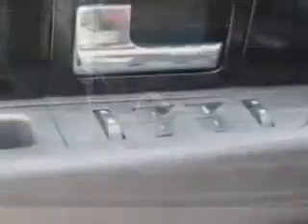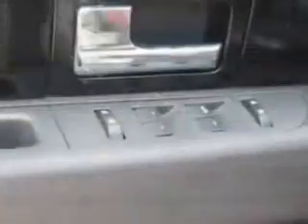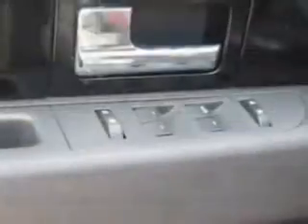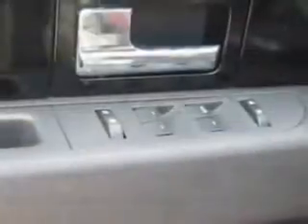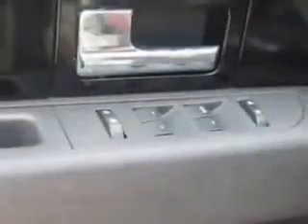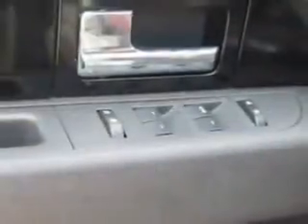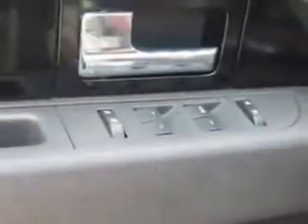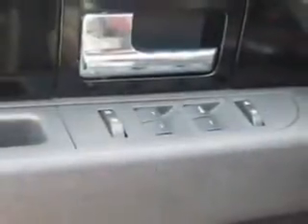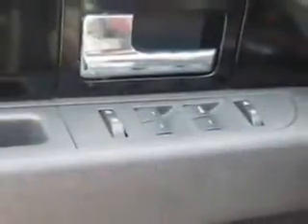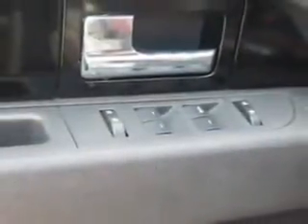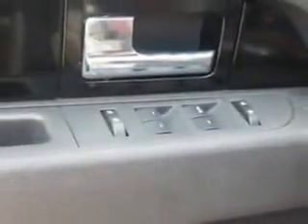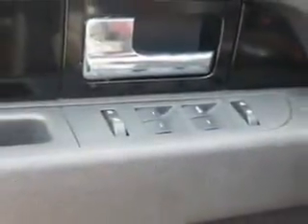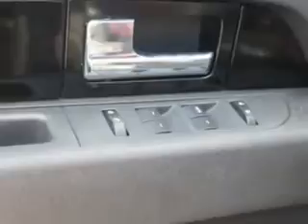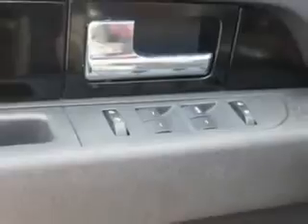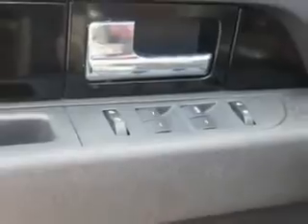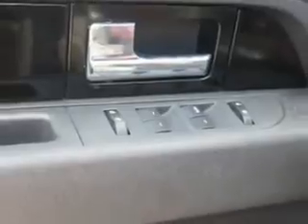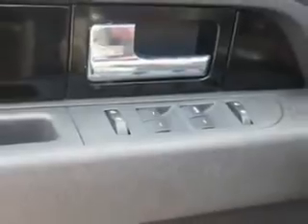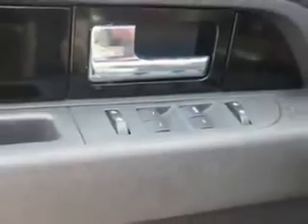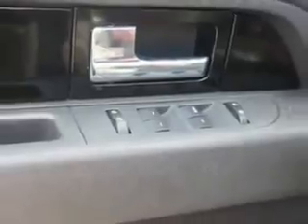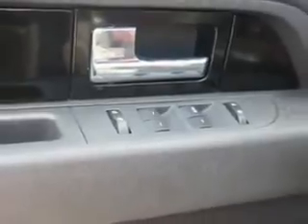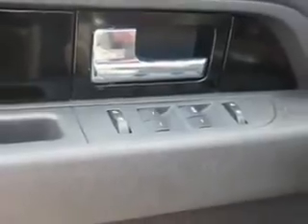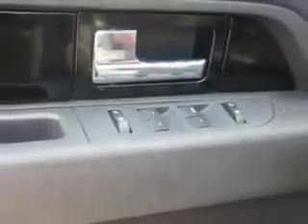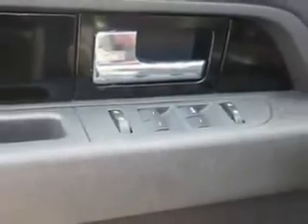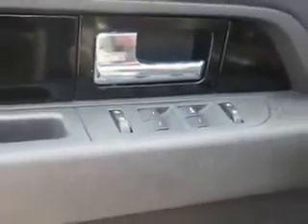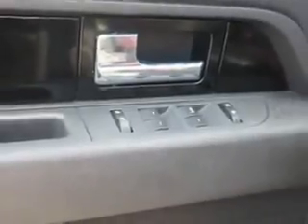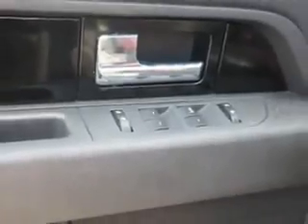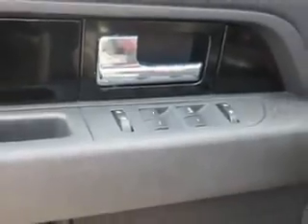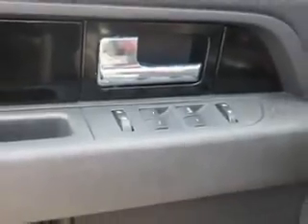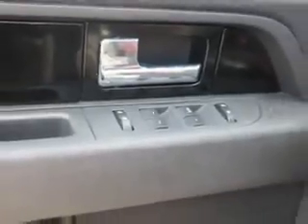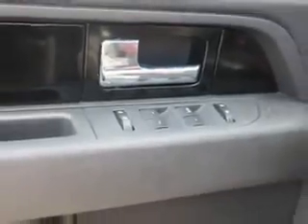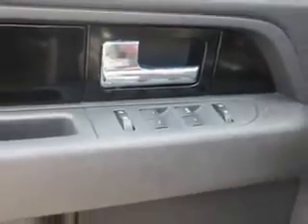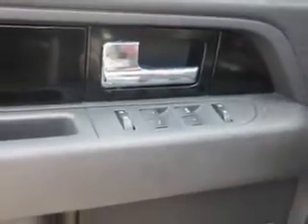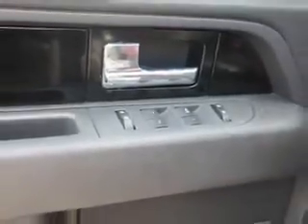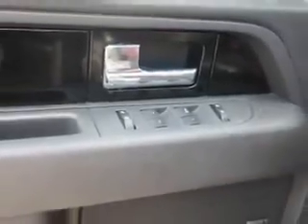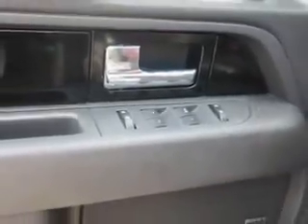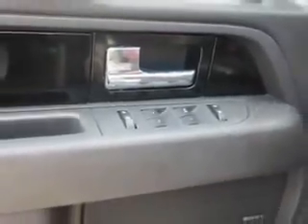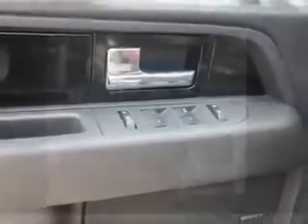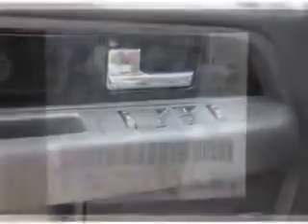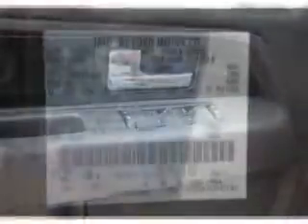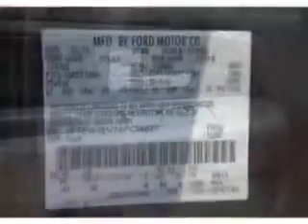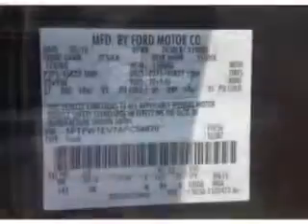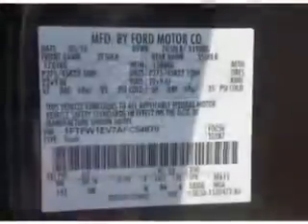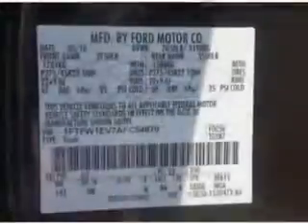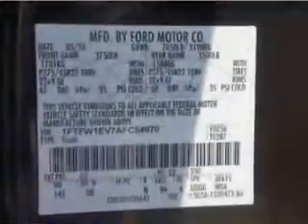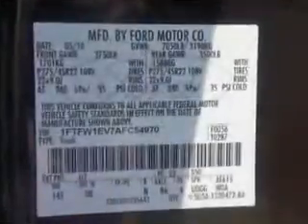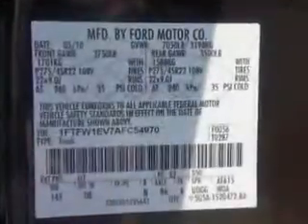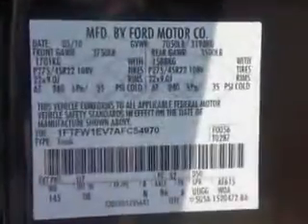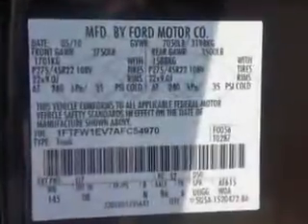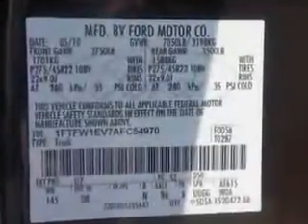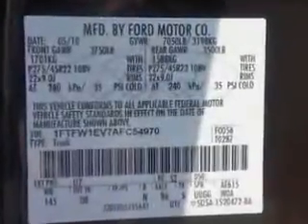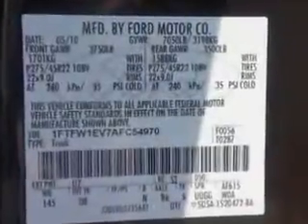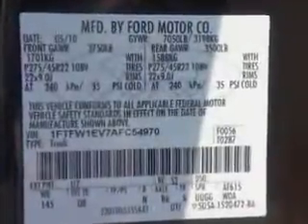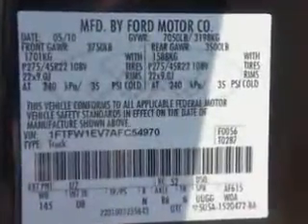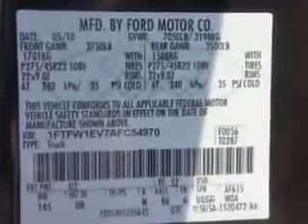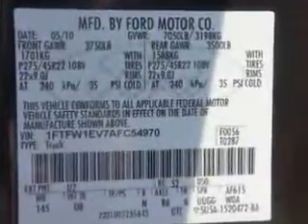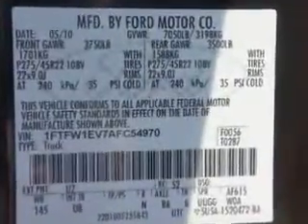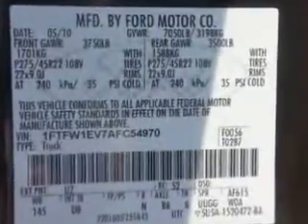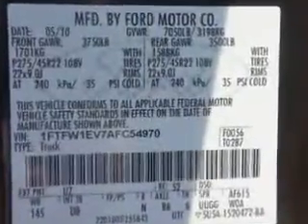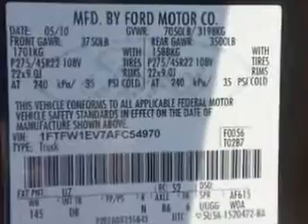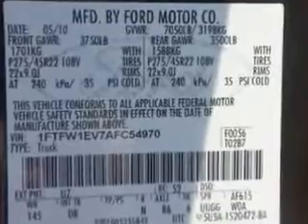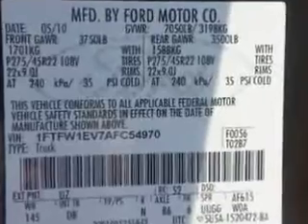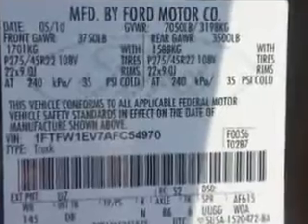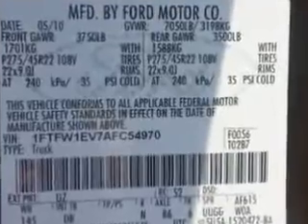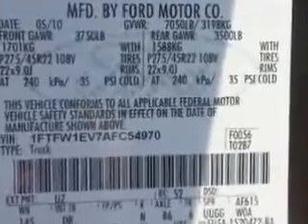Get where you need to go, enjoy the drive, and have peace of mind in this 2010 Ford F-150. See us at Riverside Autoplex of Muscogee today.